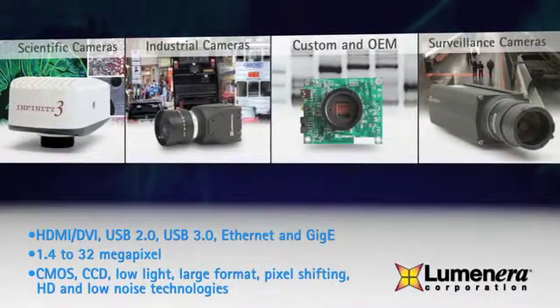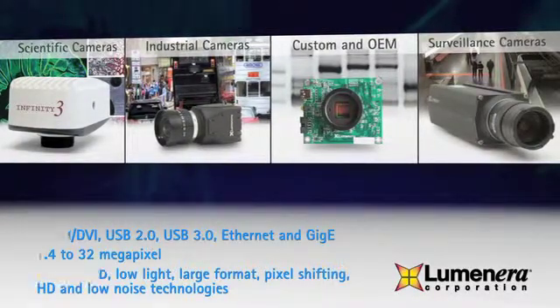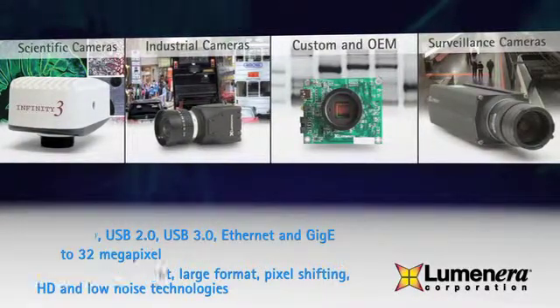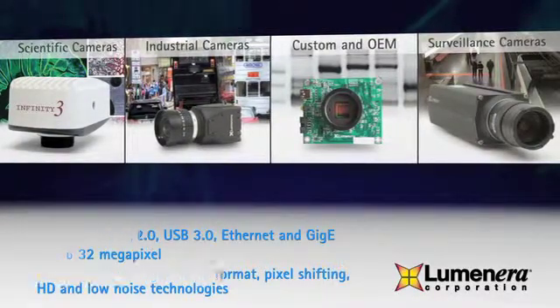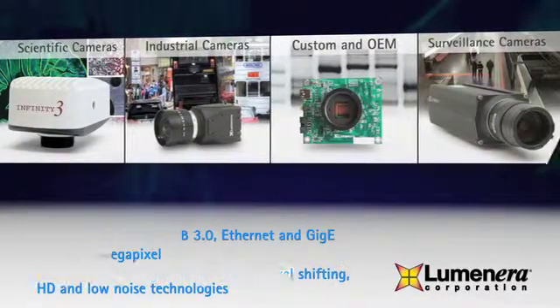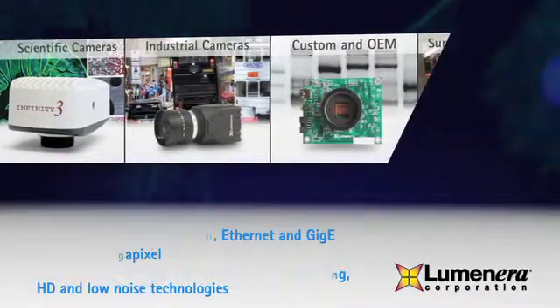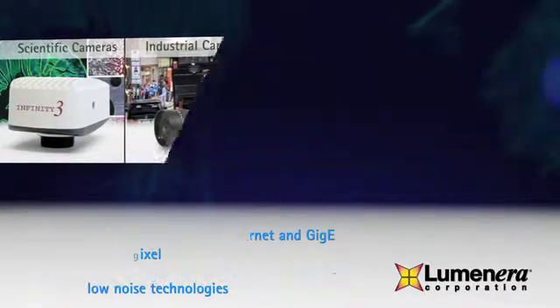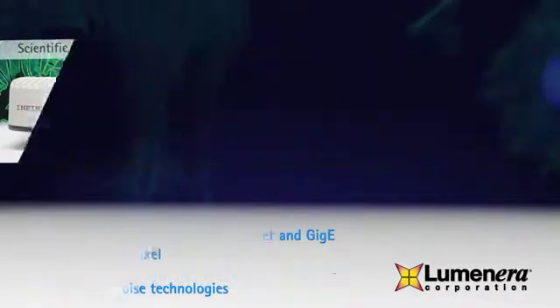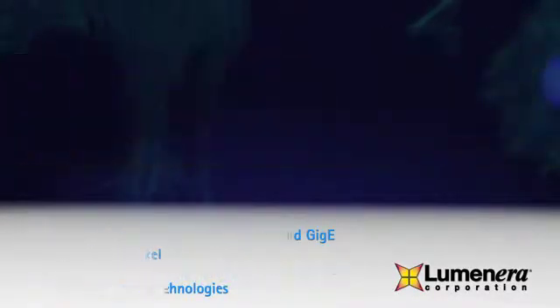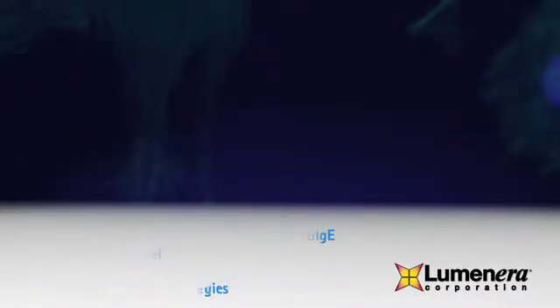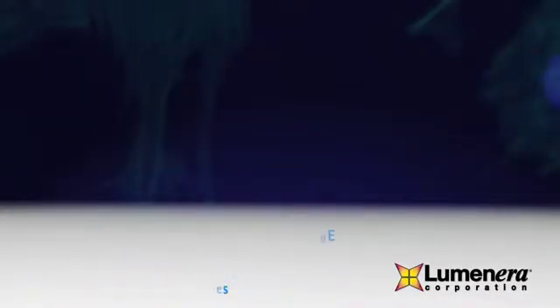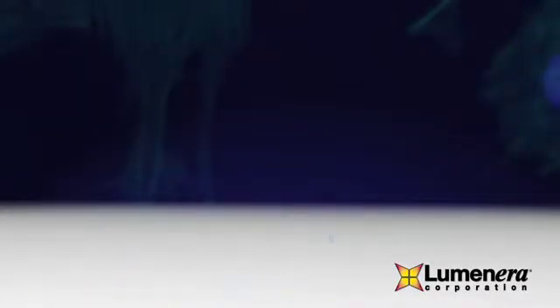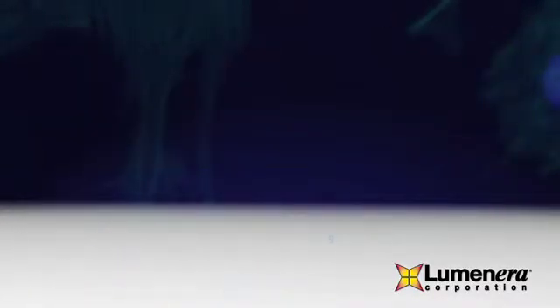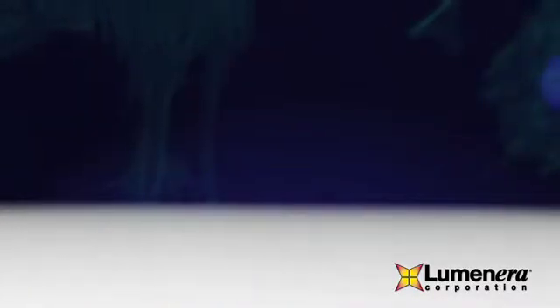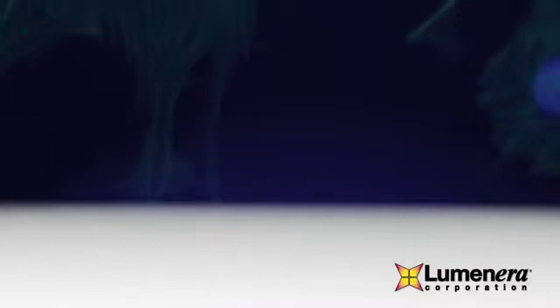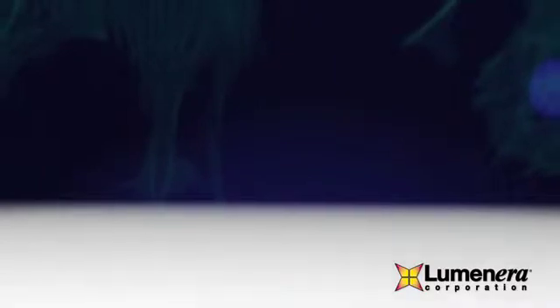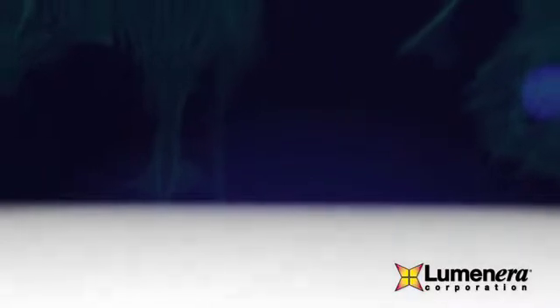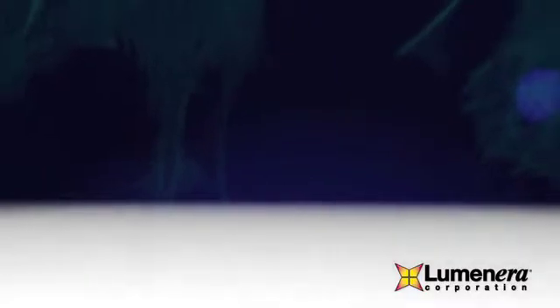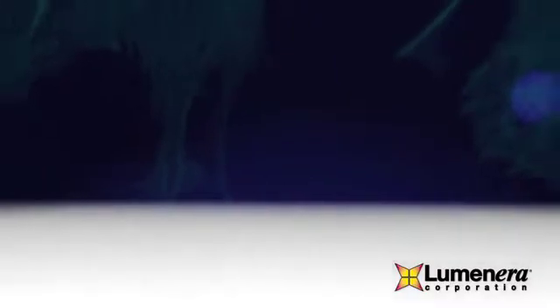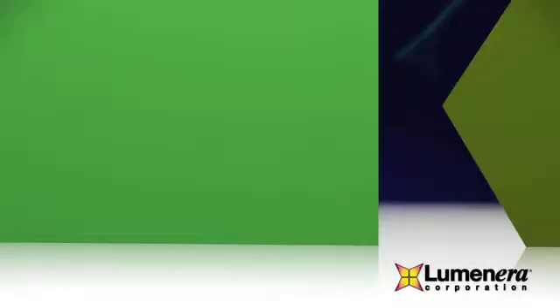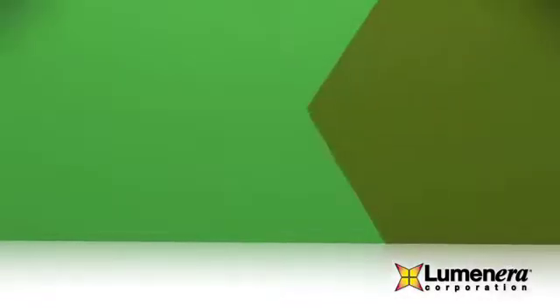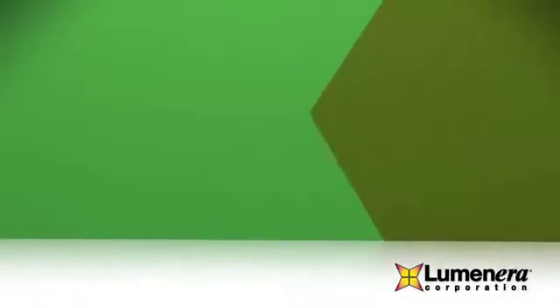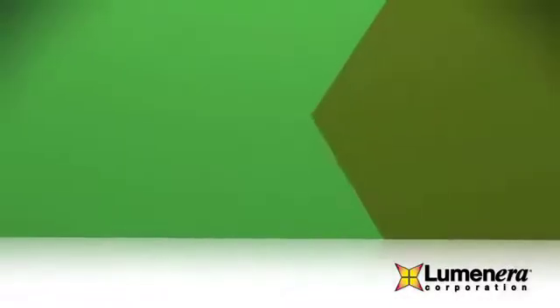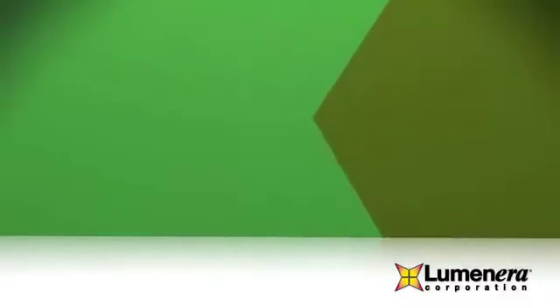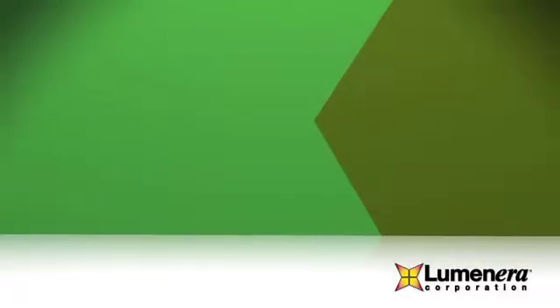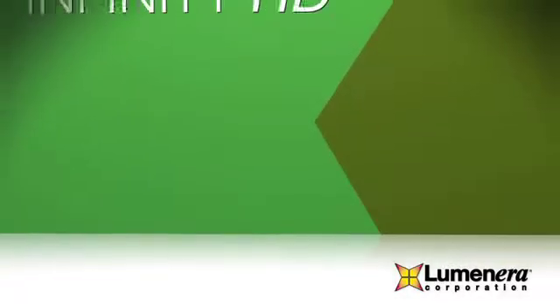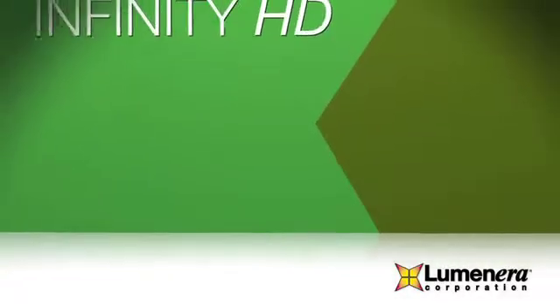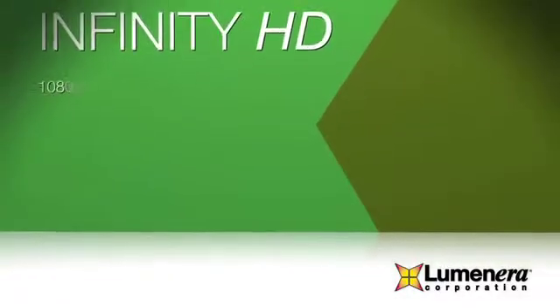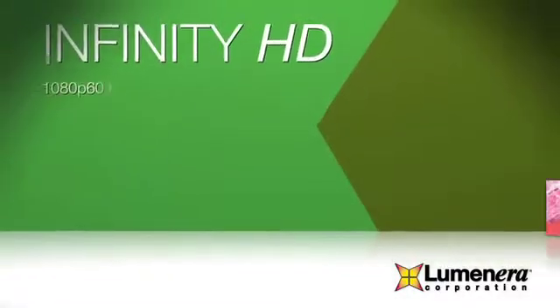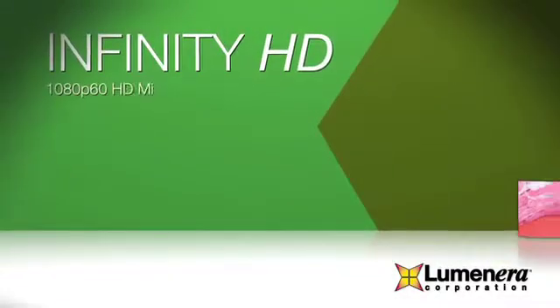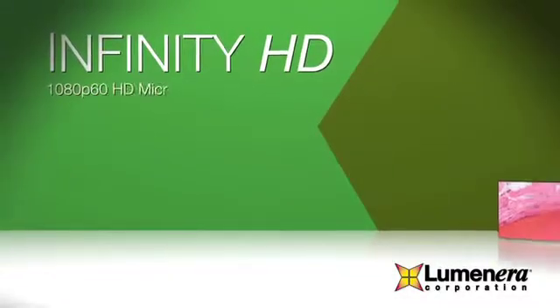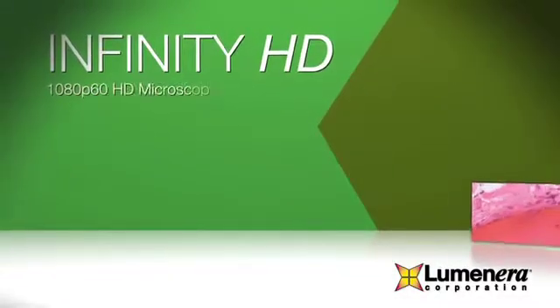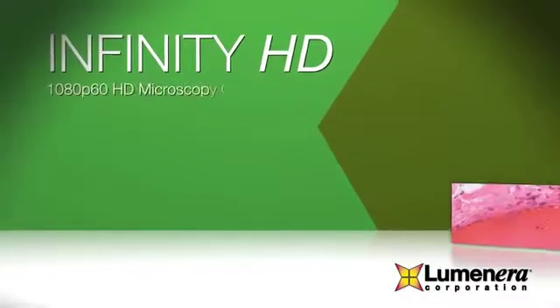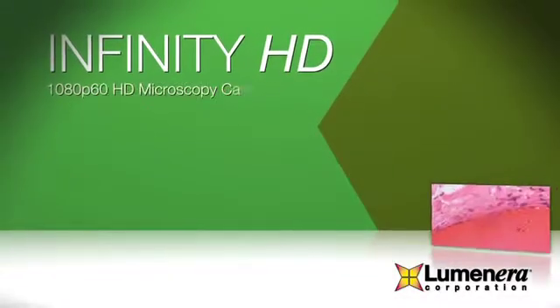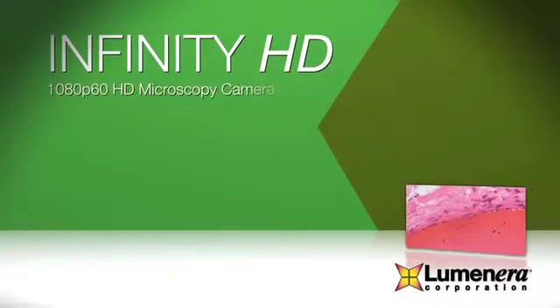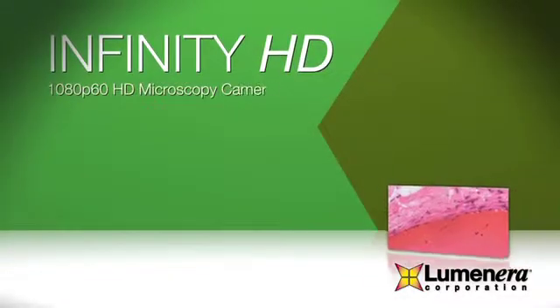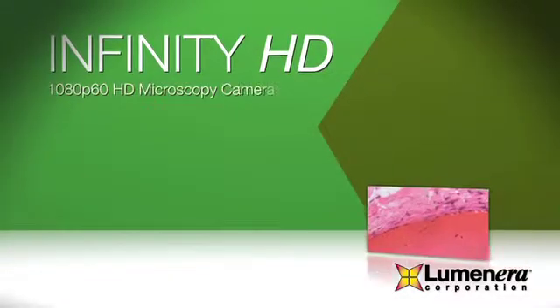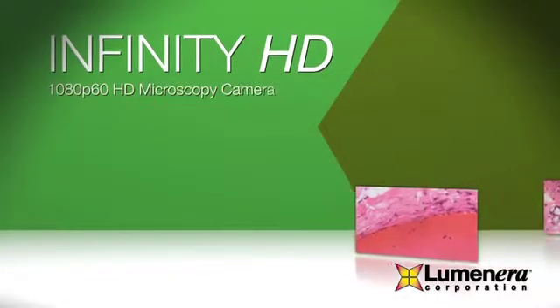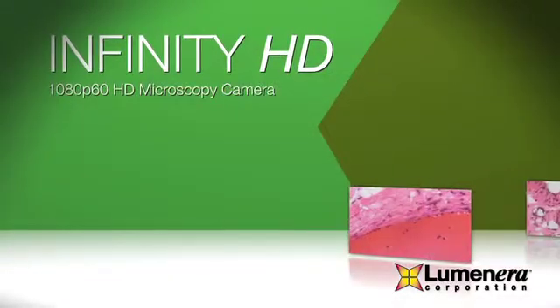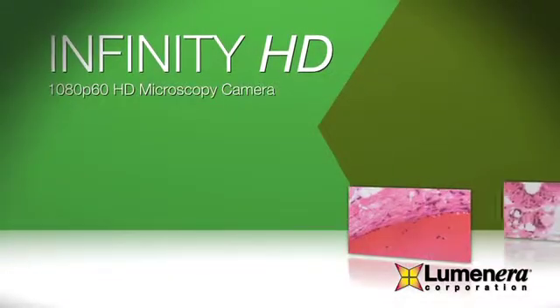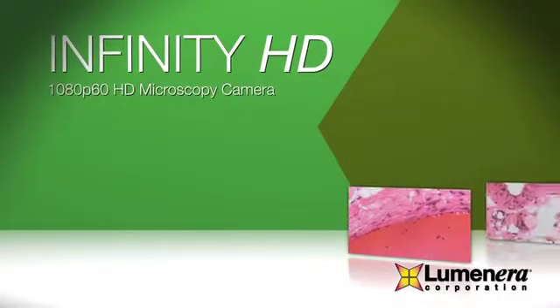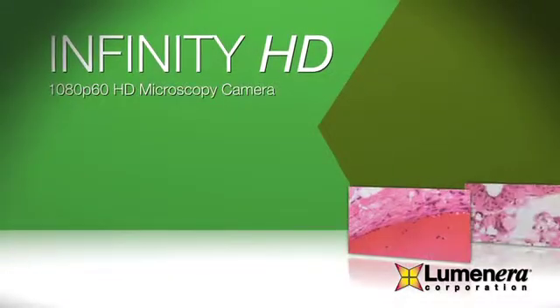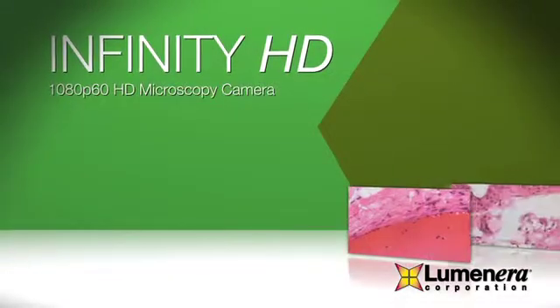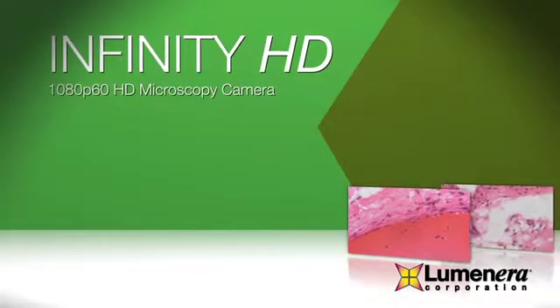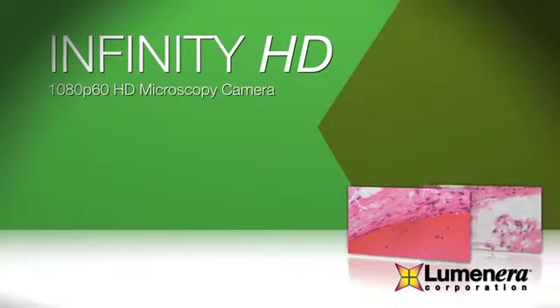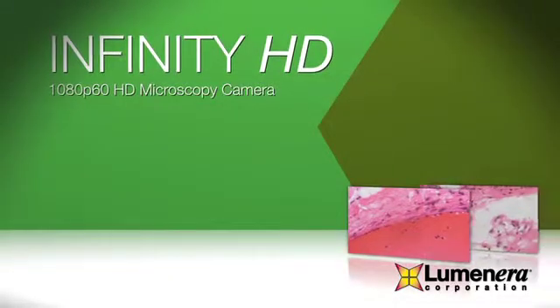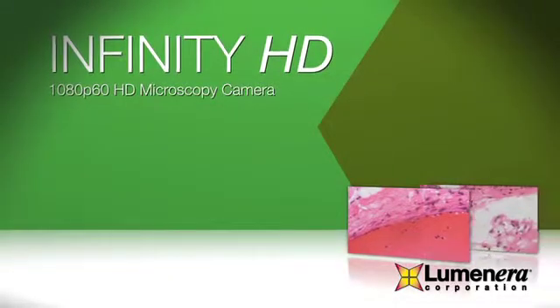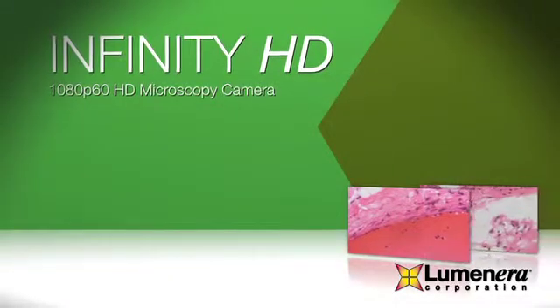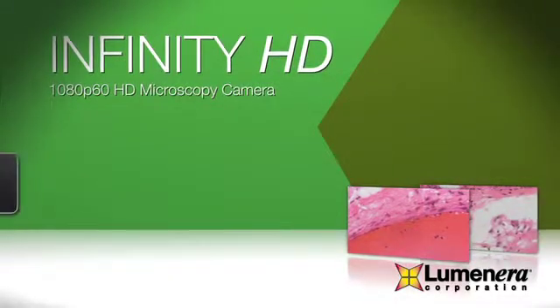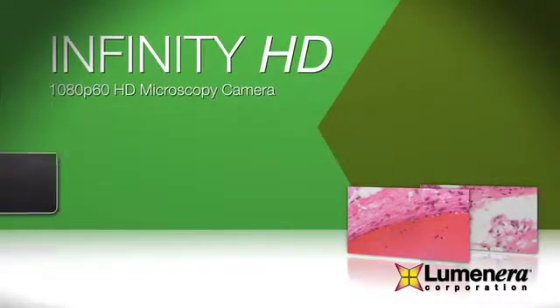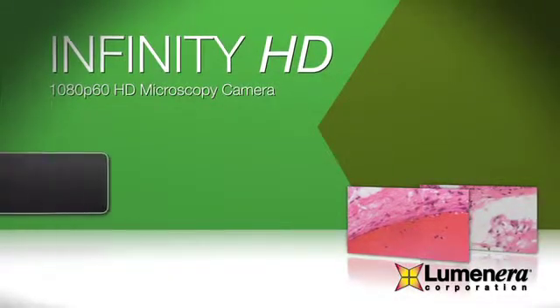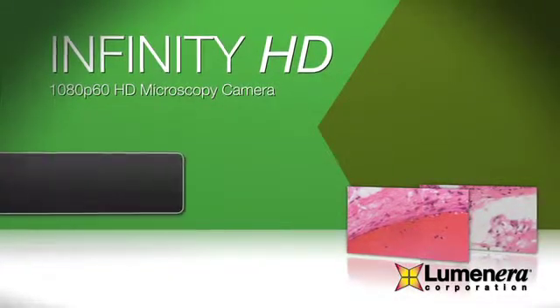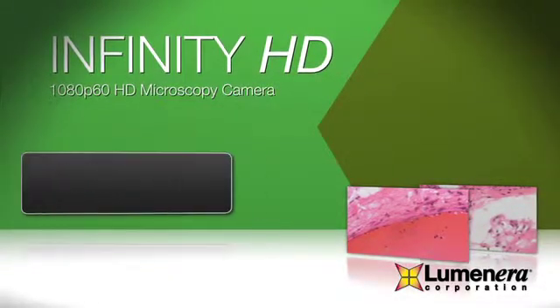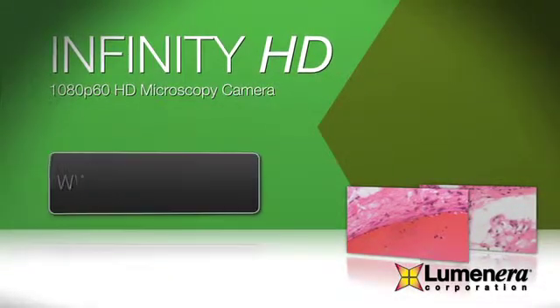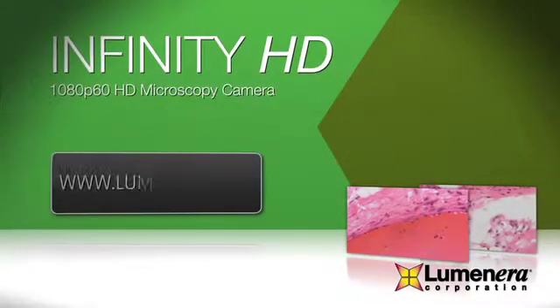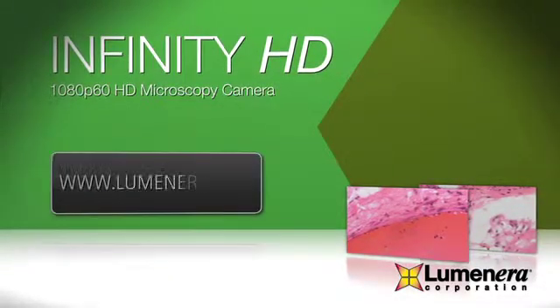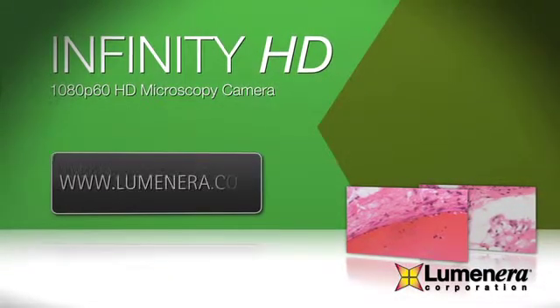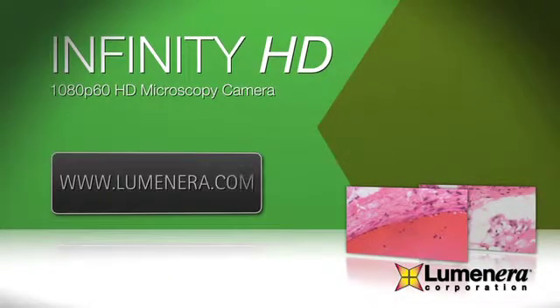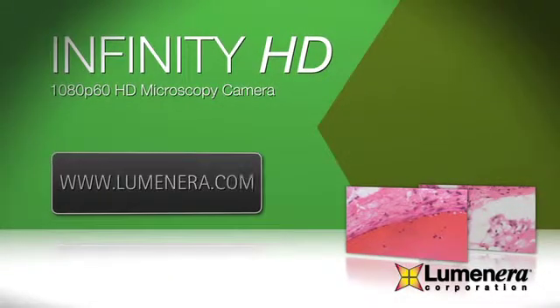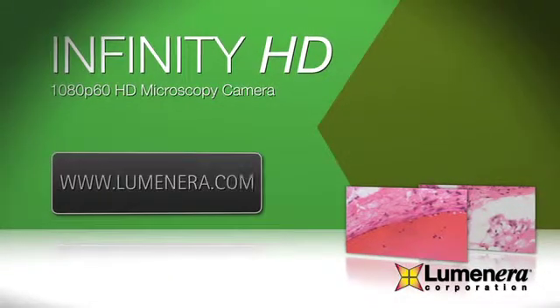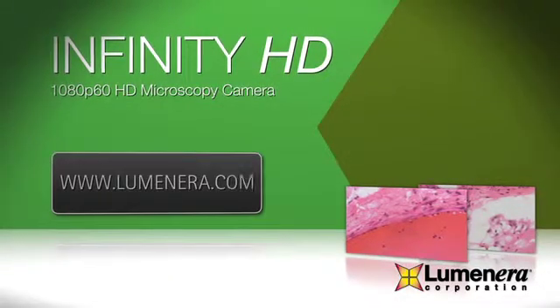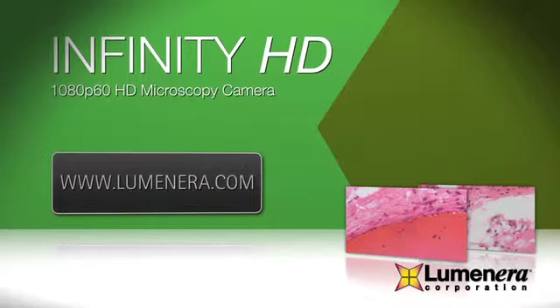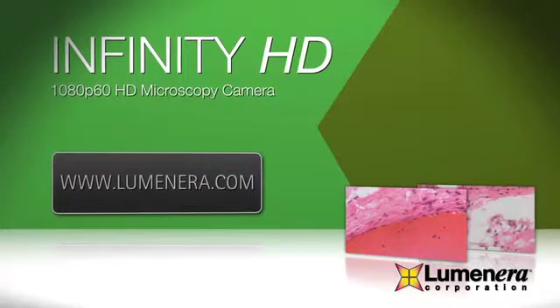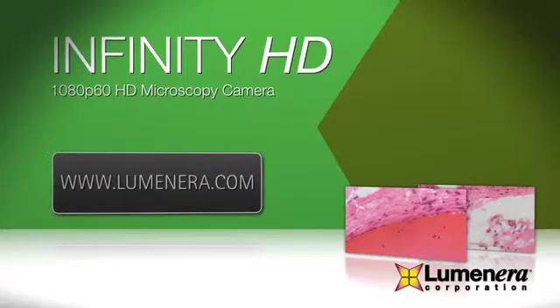For more information on the Infinity HD and our imaging solutions, please visit us at Luminara.com.